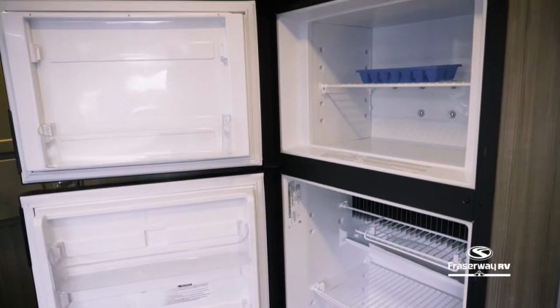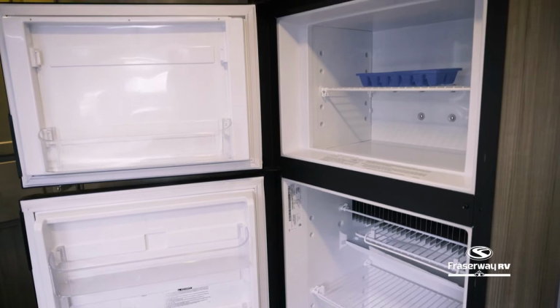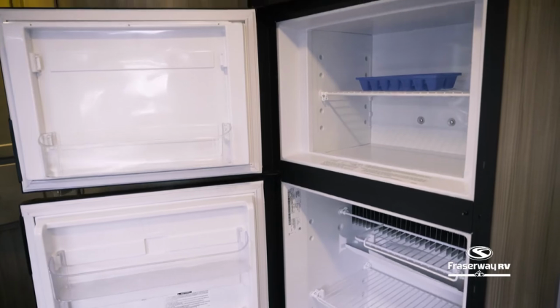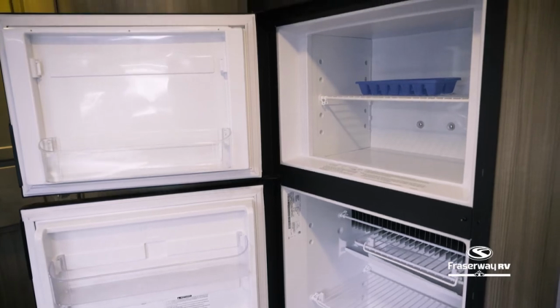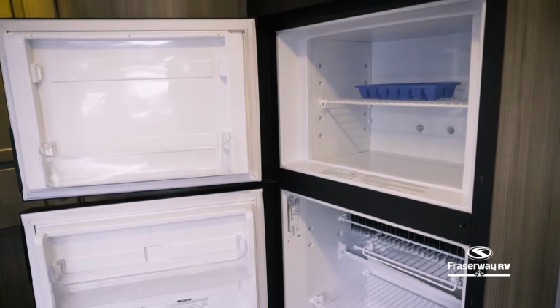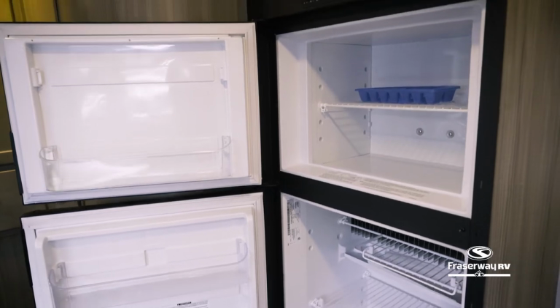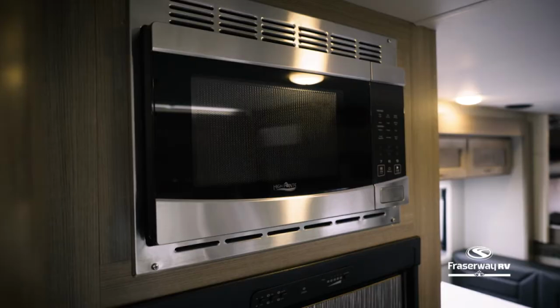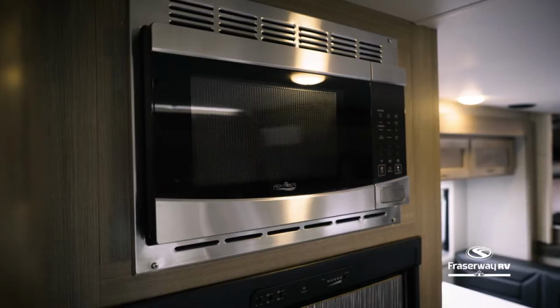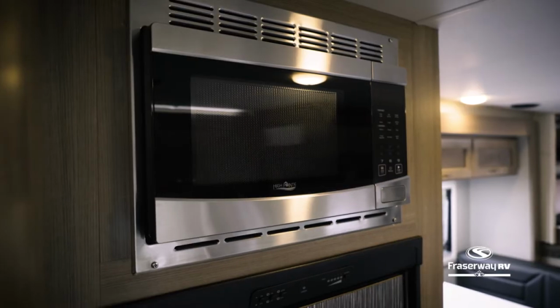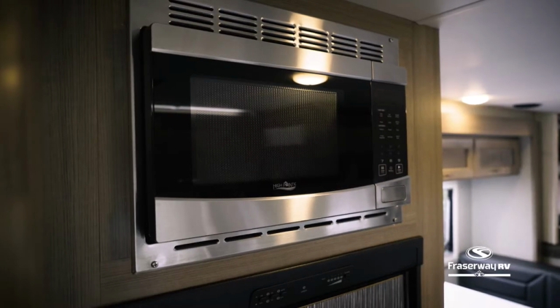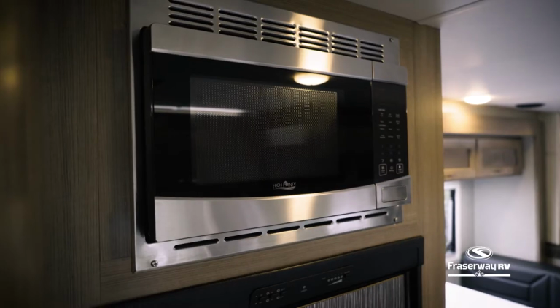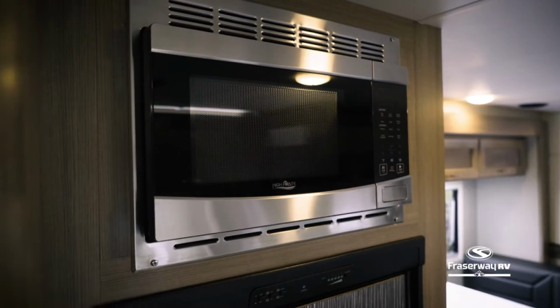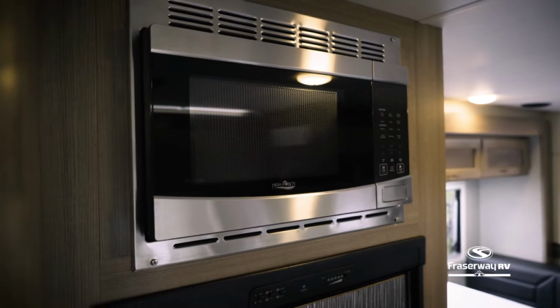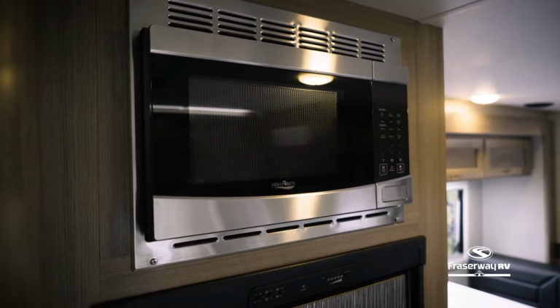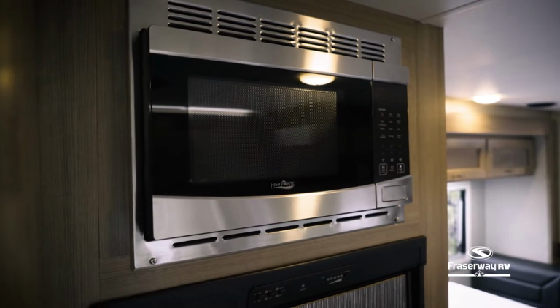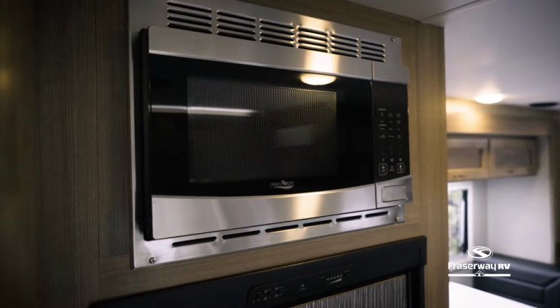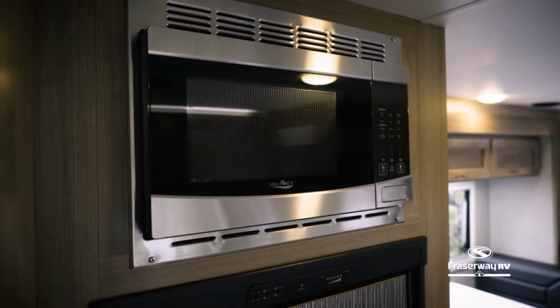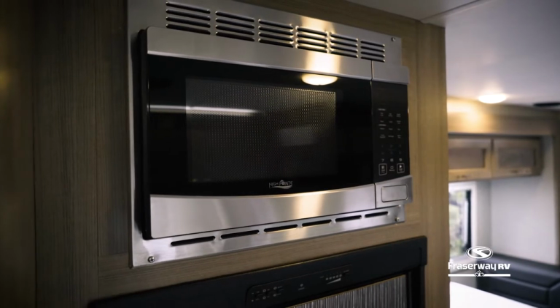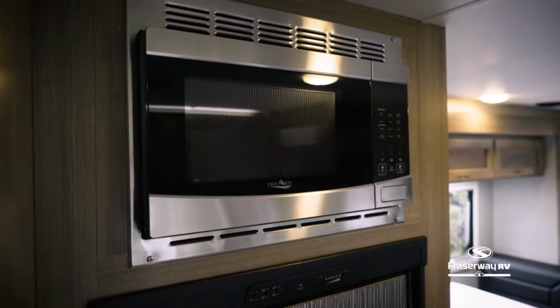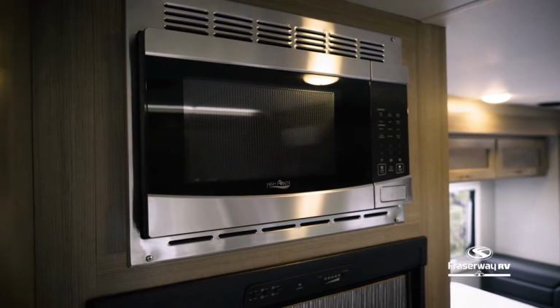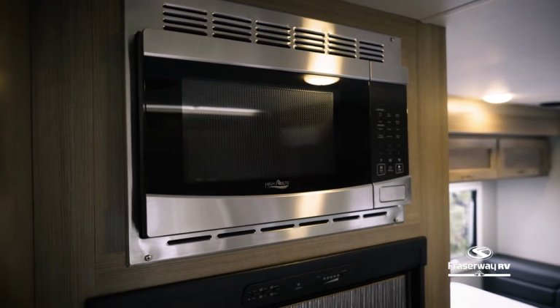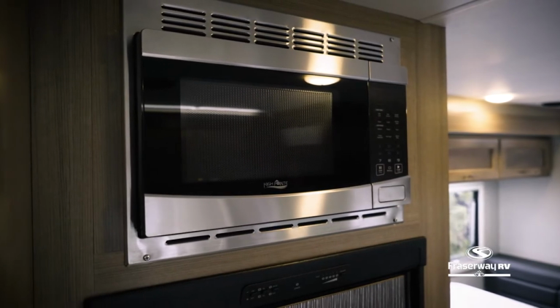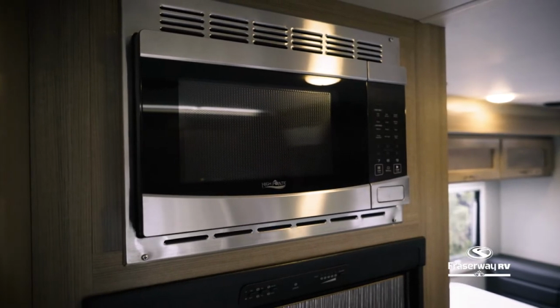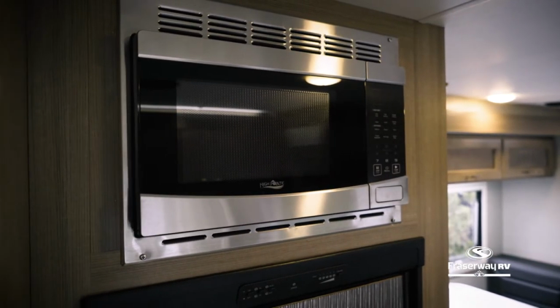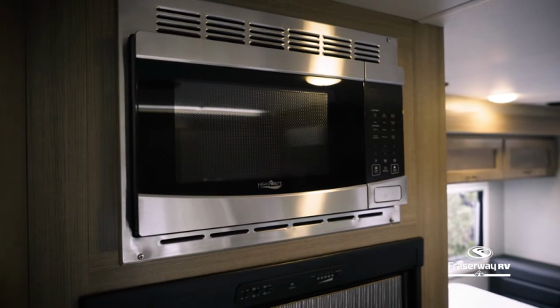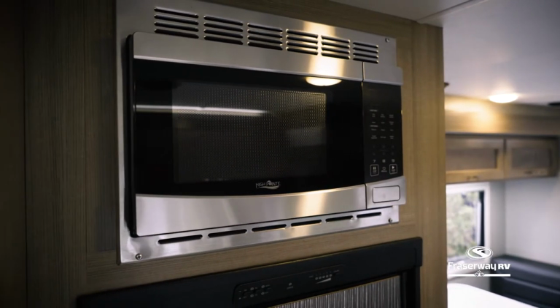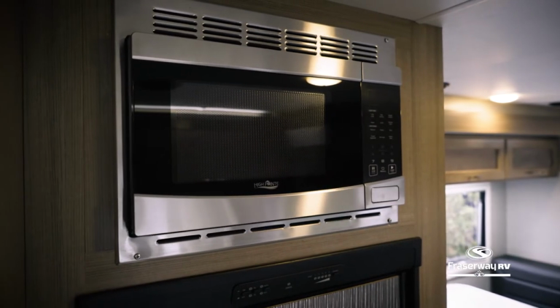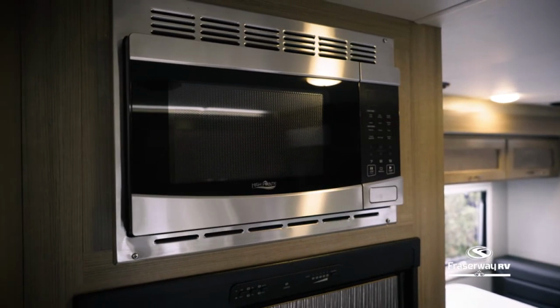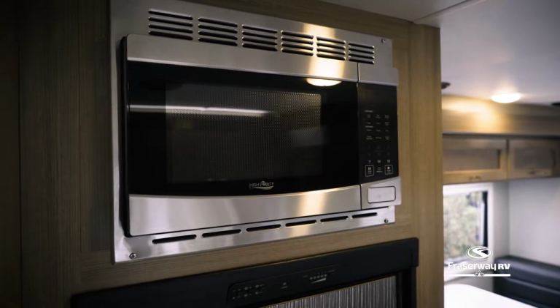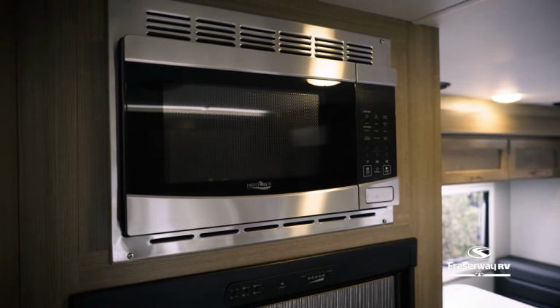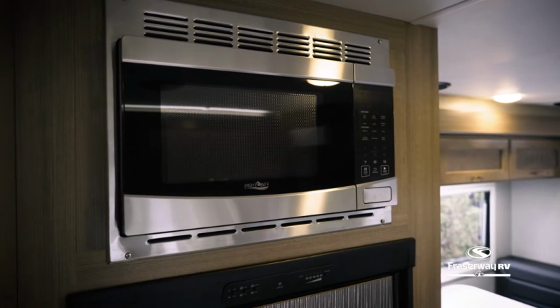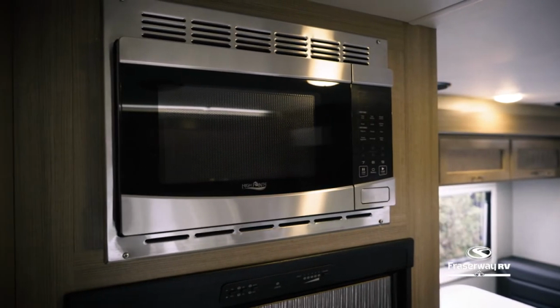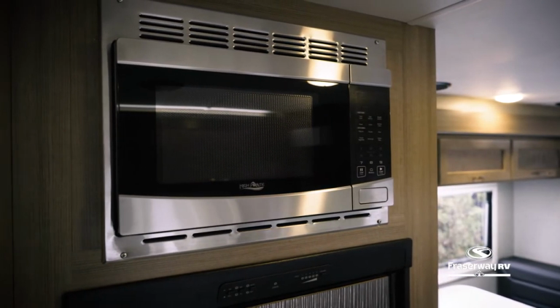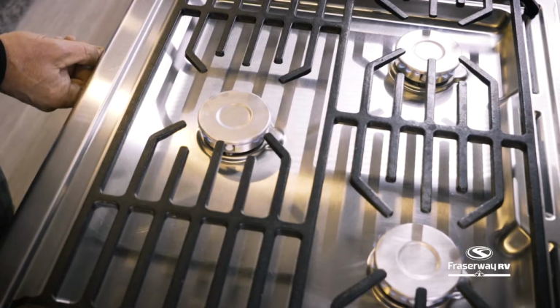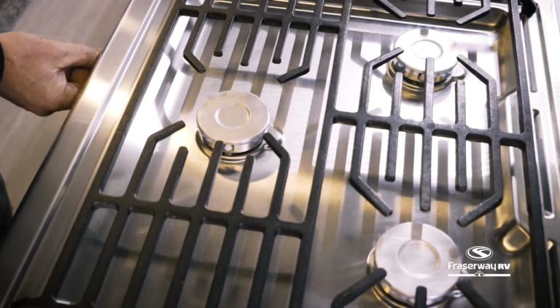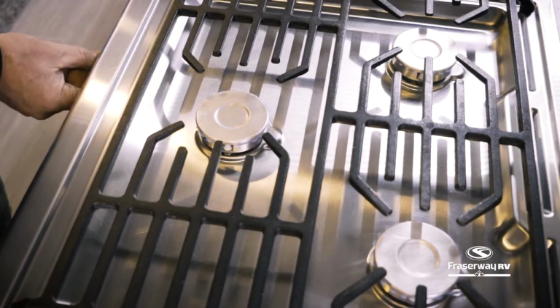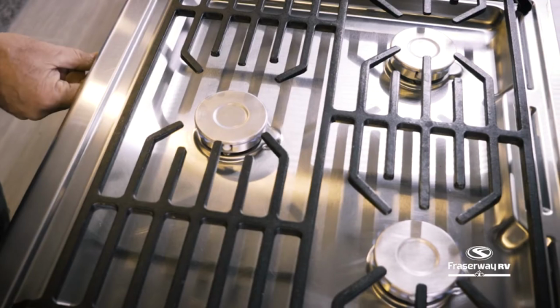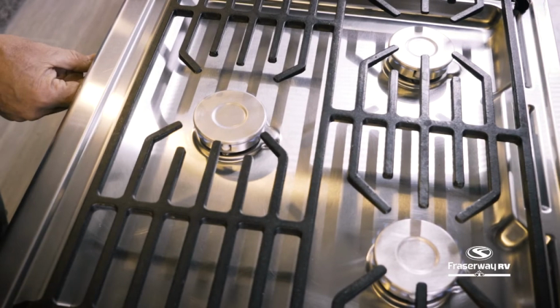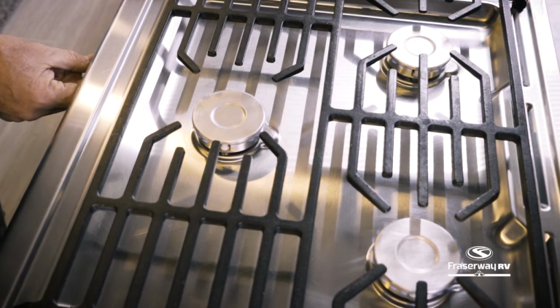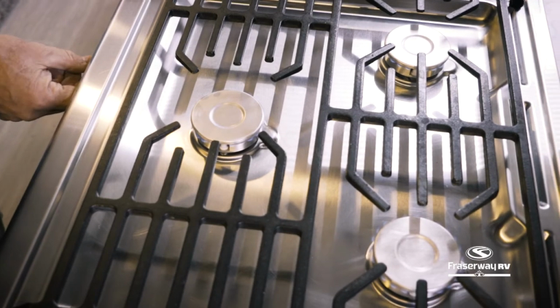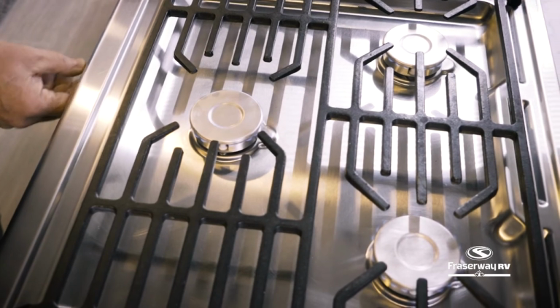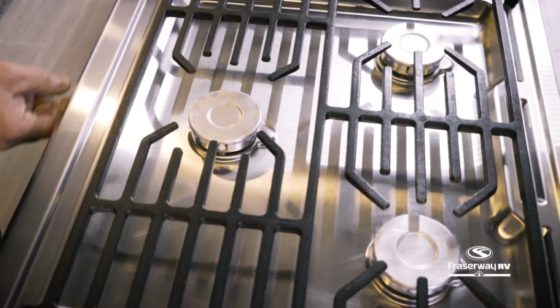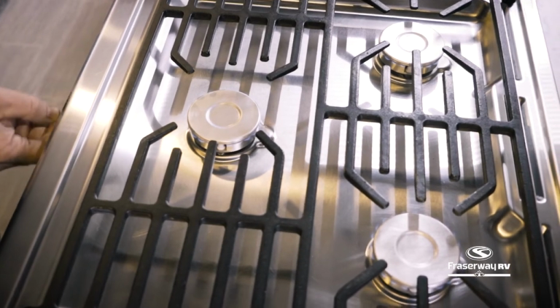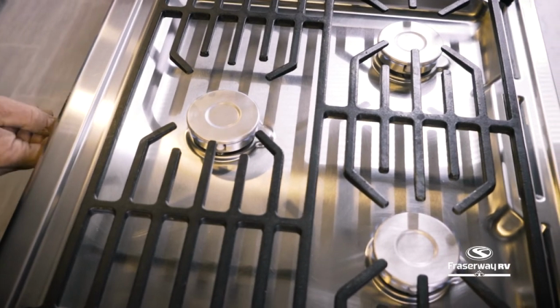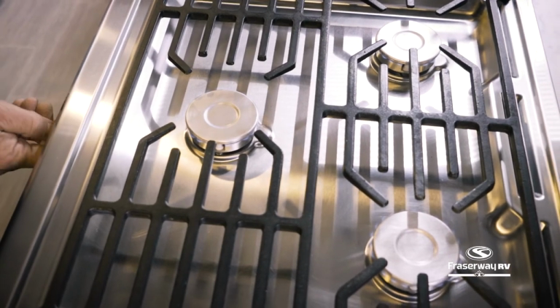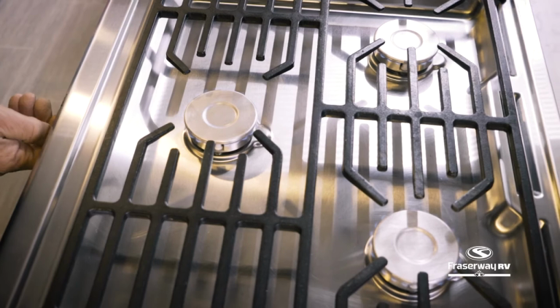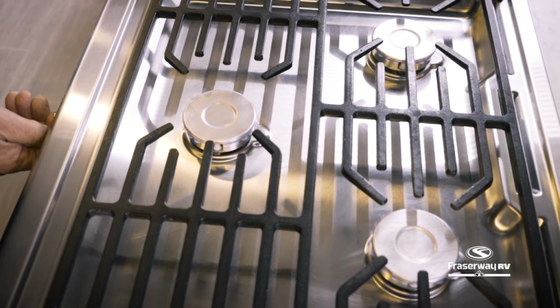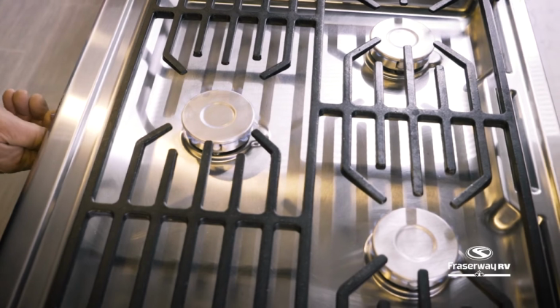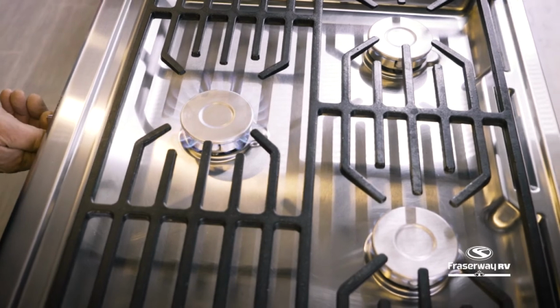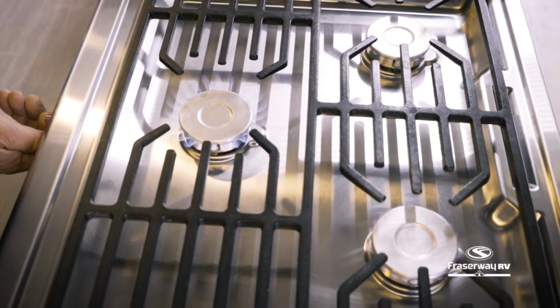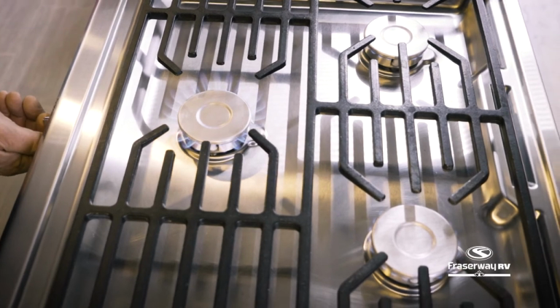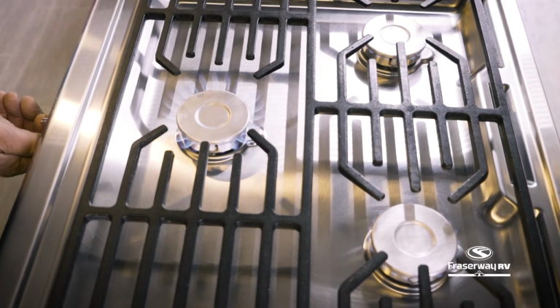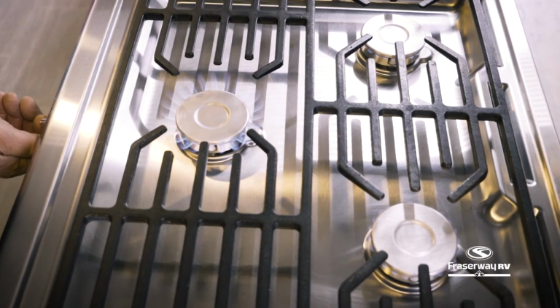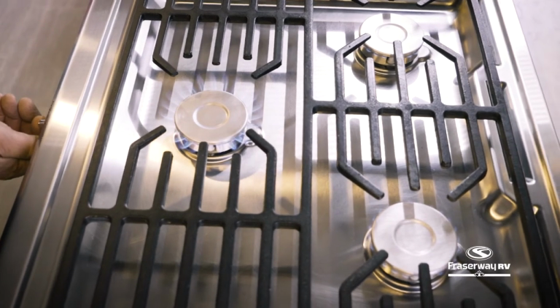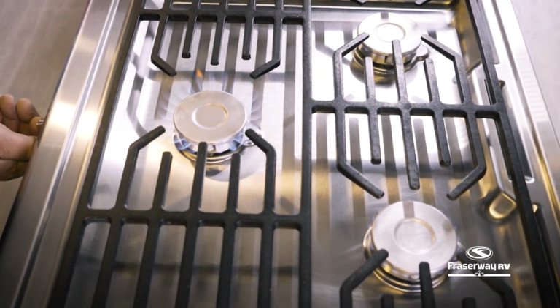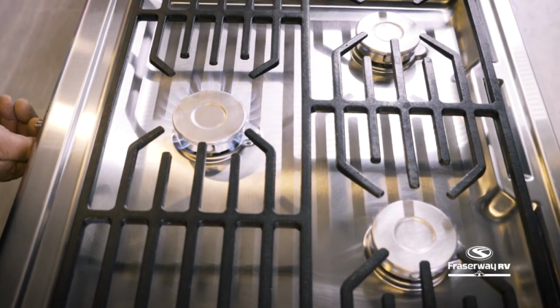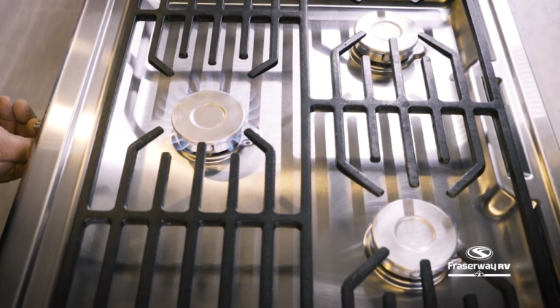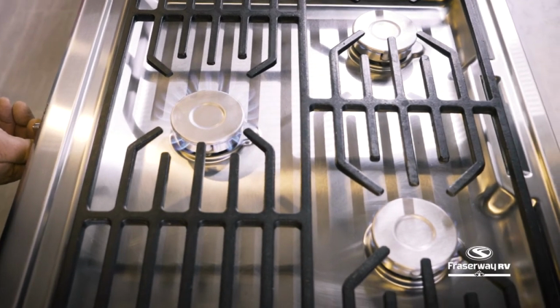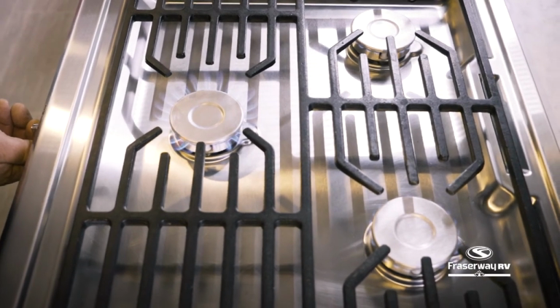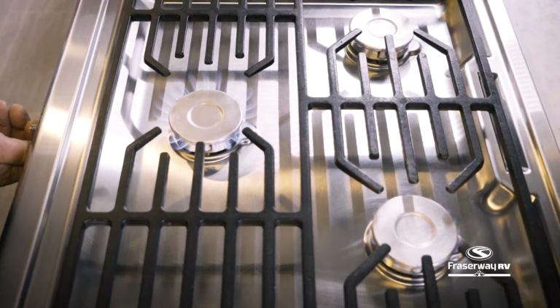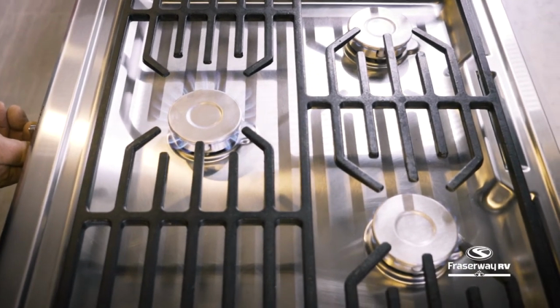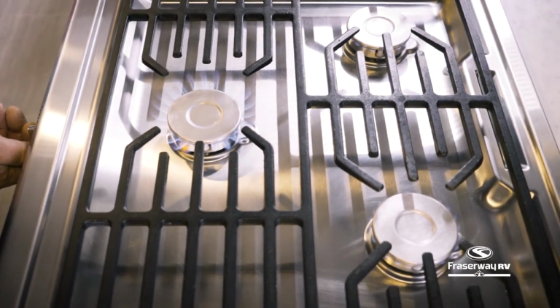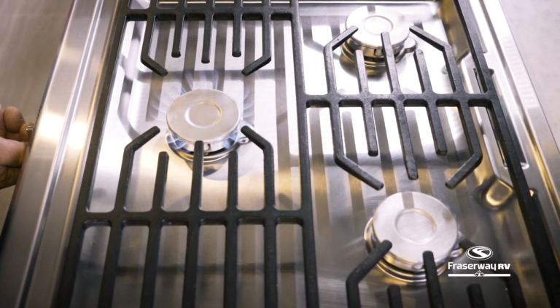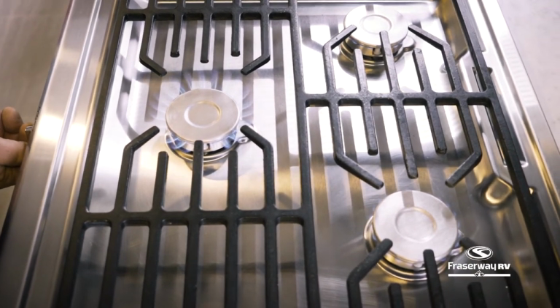Heat up snacks in no time with the built-in microwave. And with the propane stove and oven, the possibilities are endless with what you can create in this kitchen.